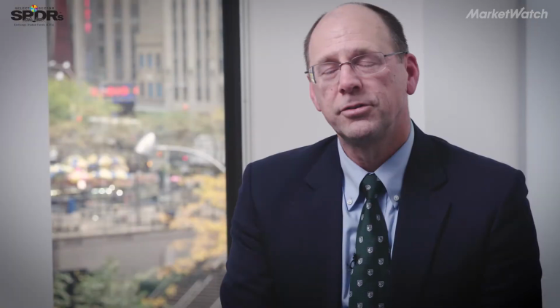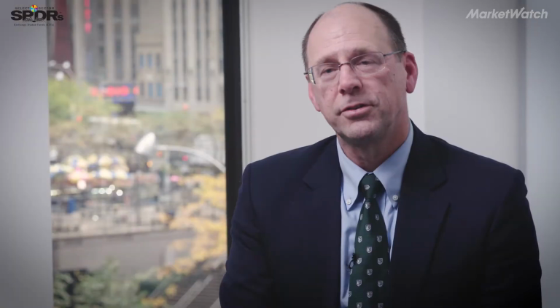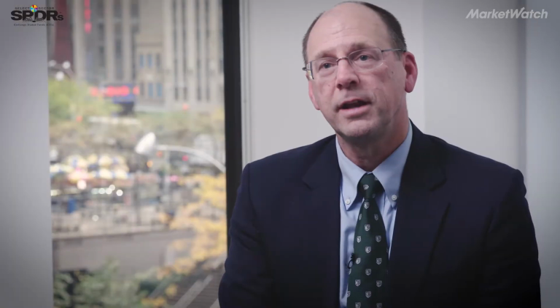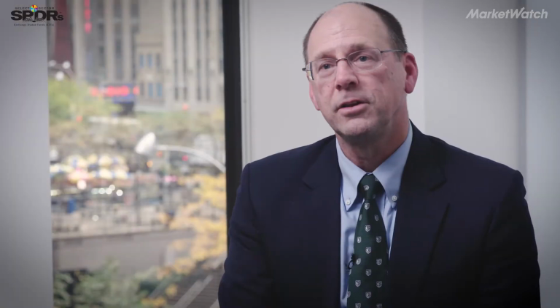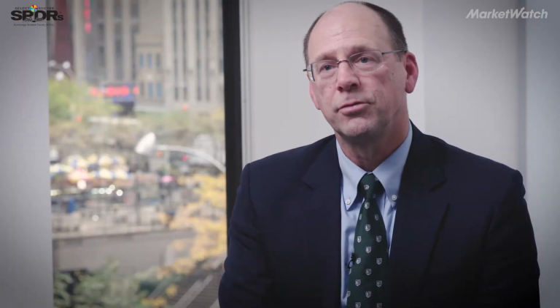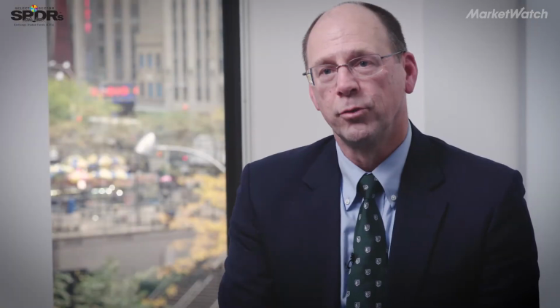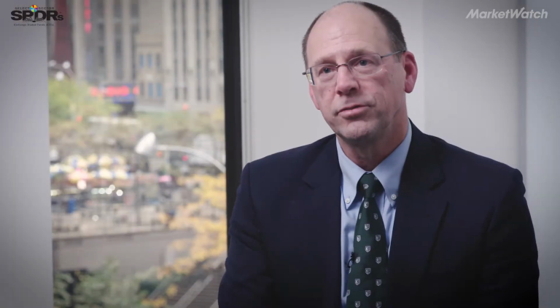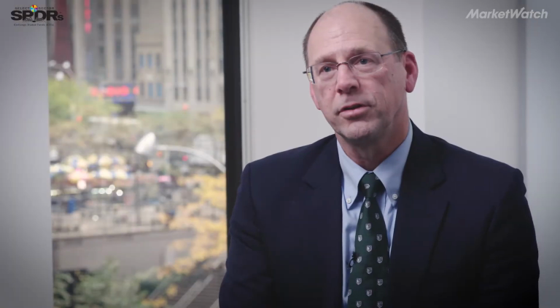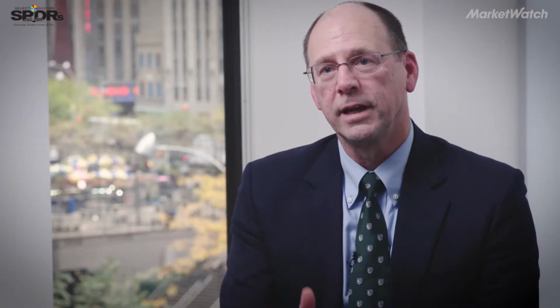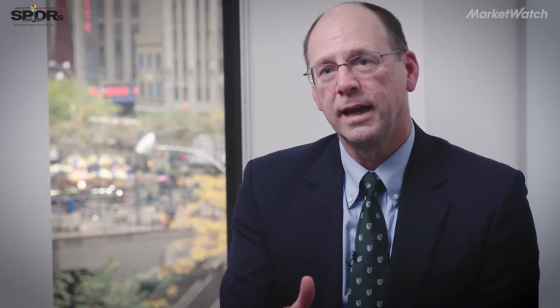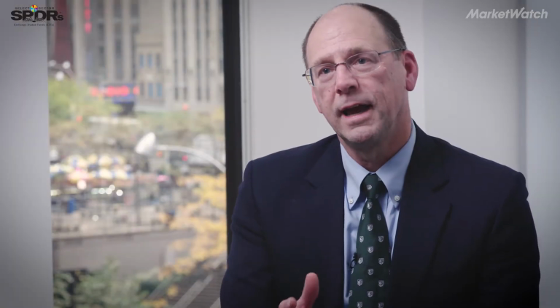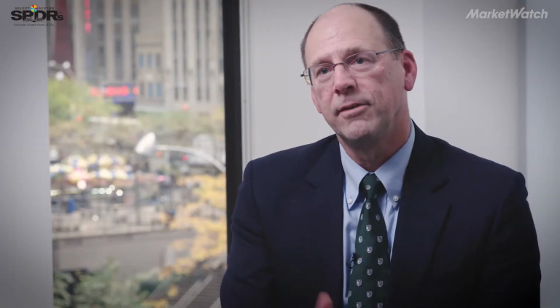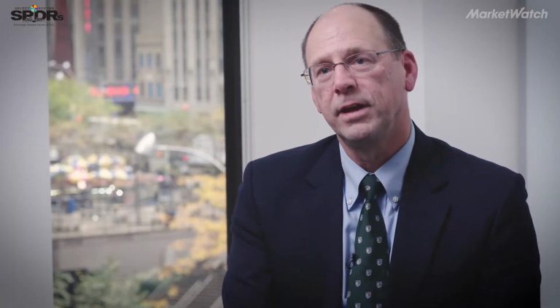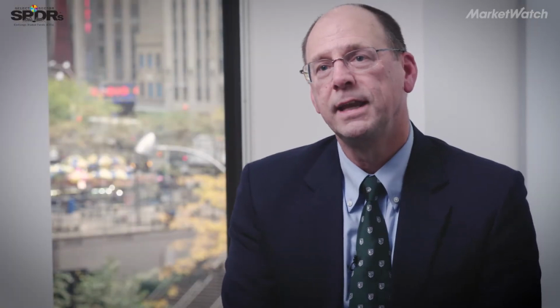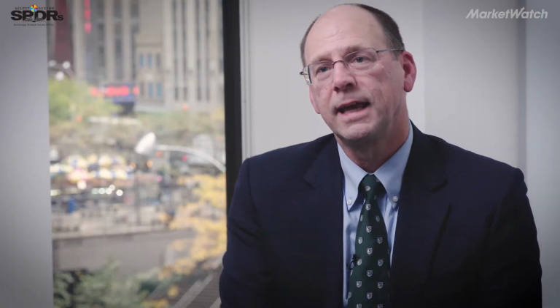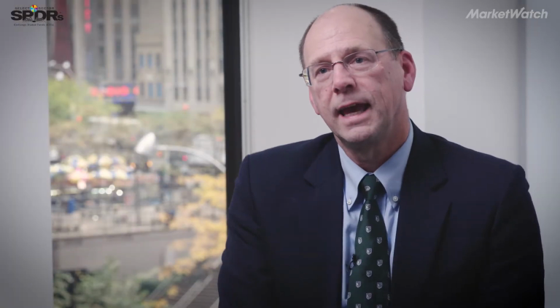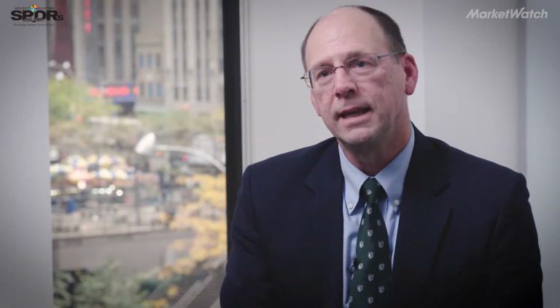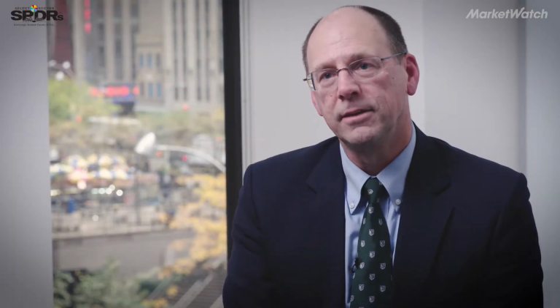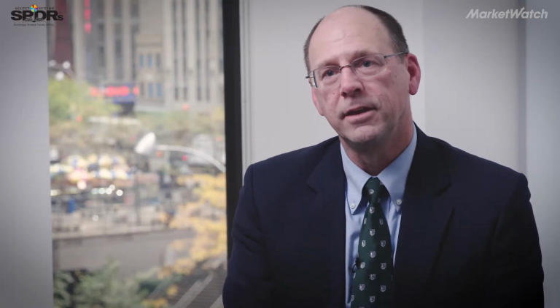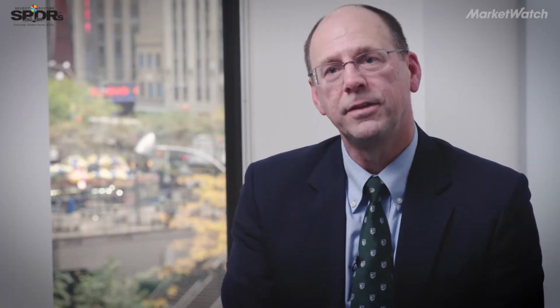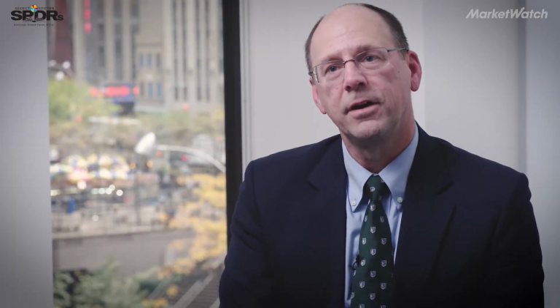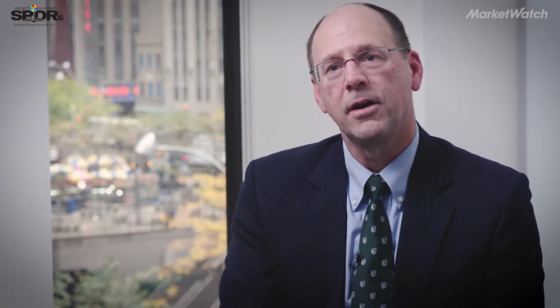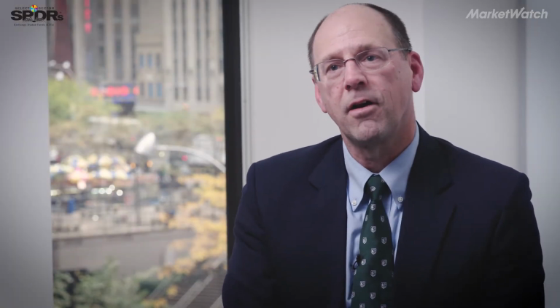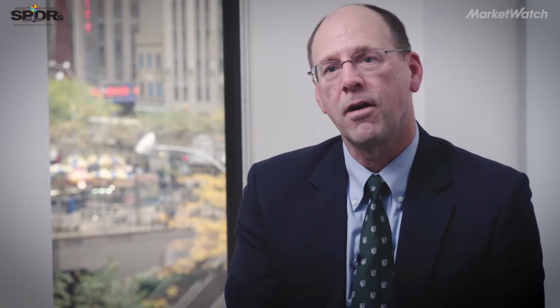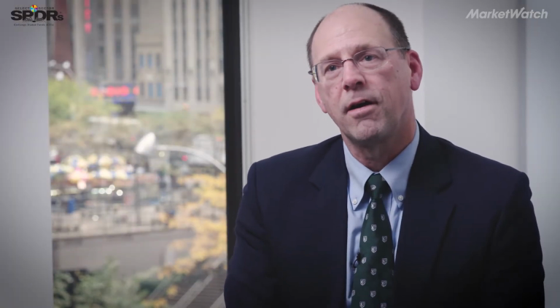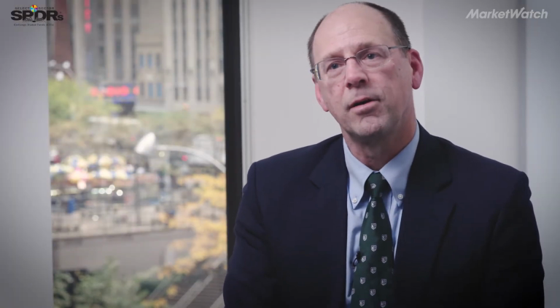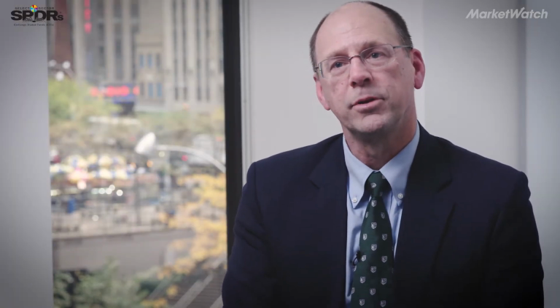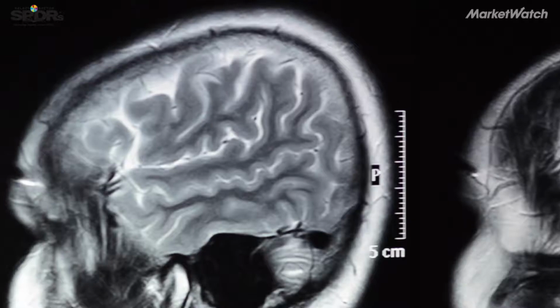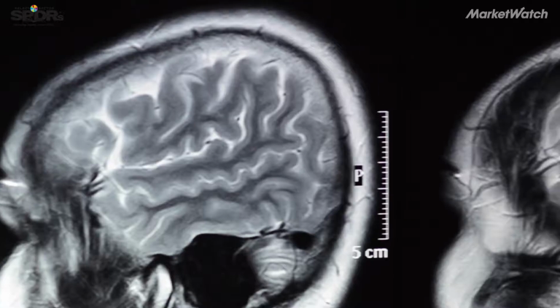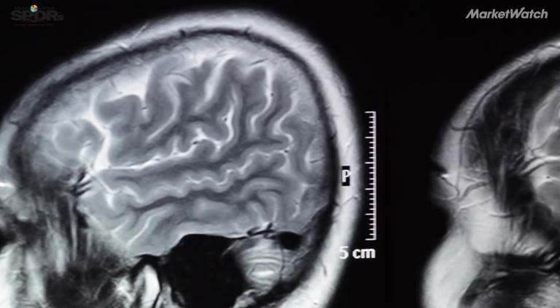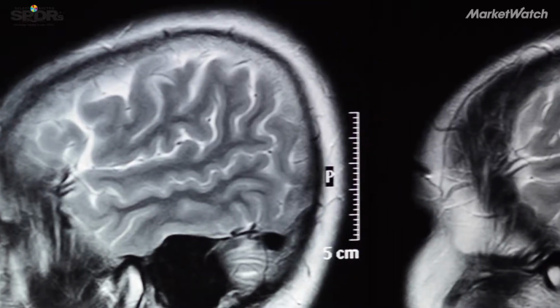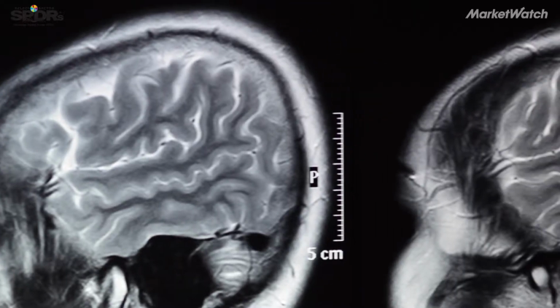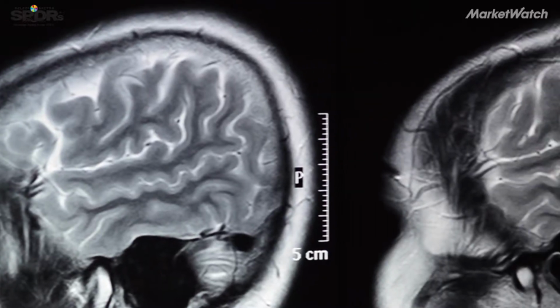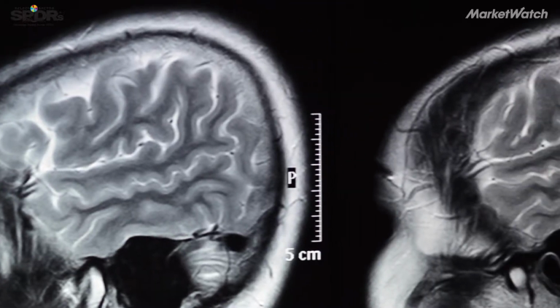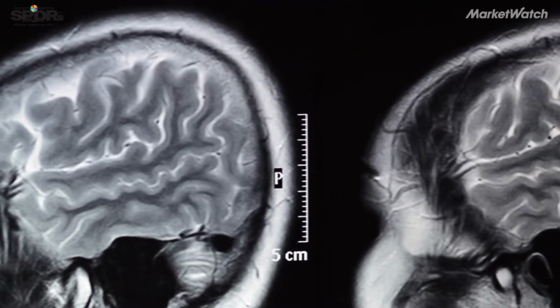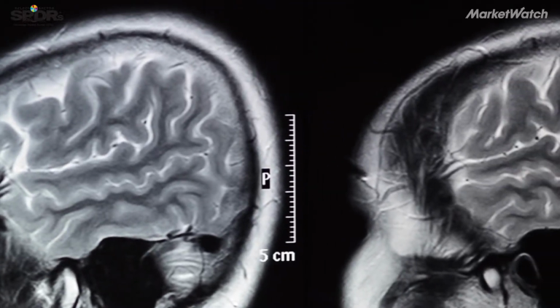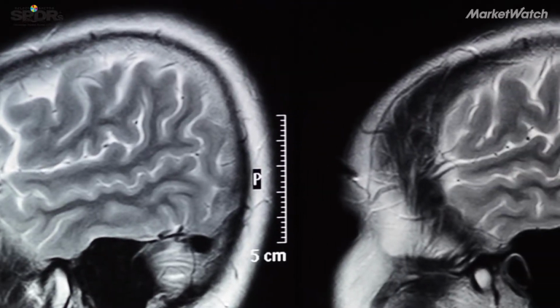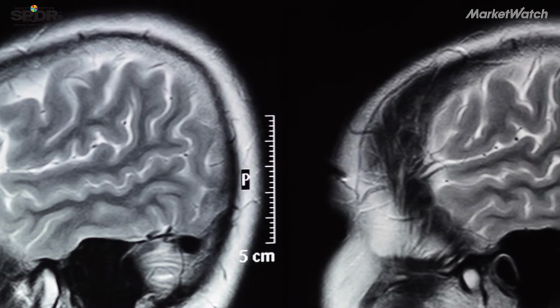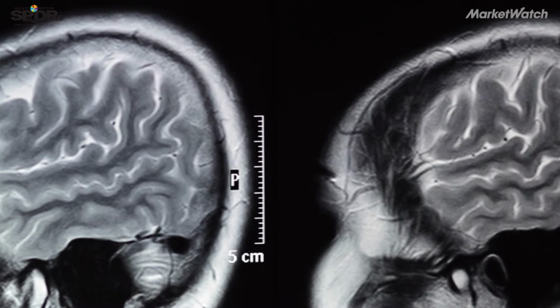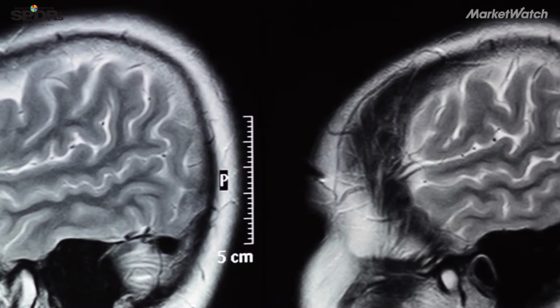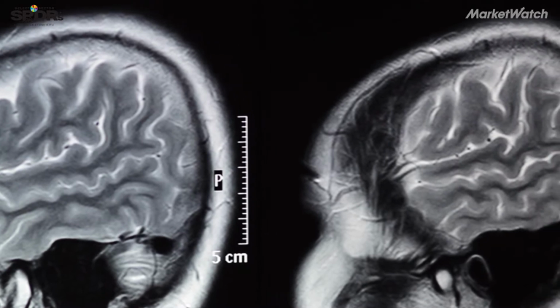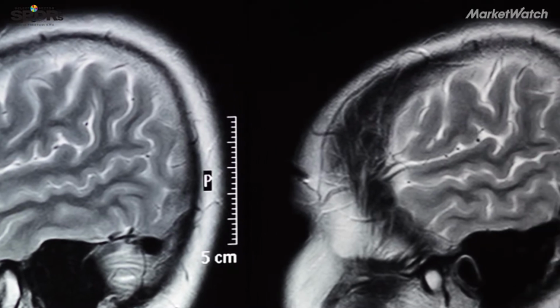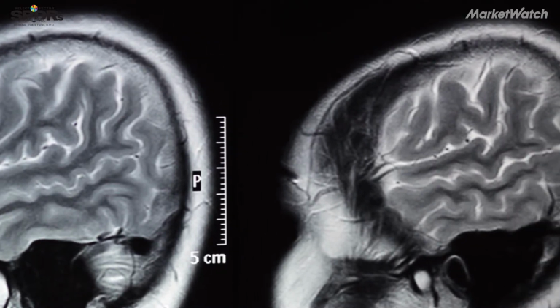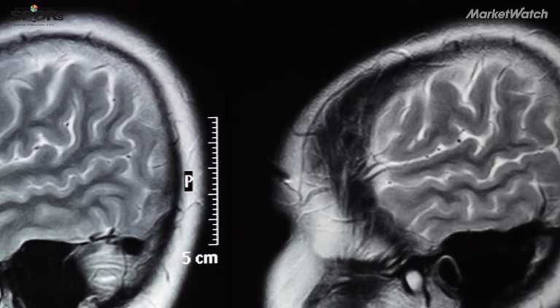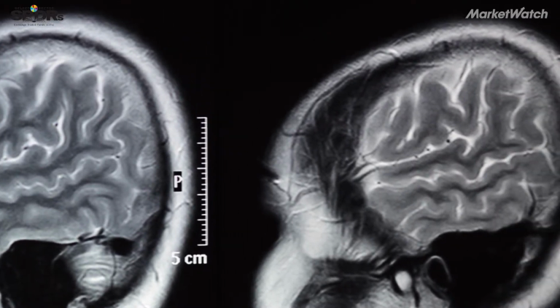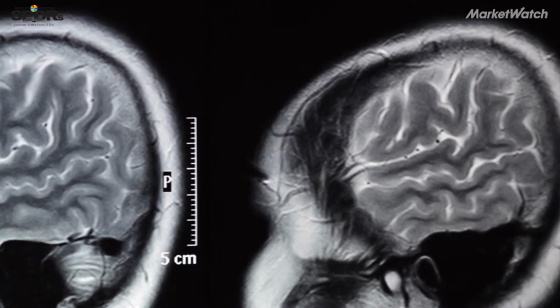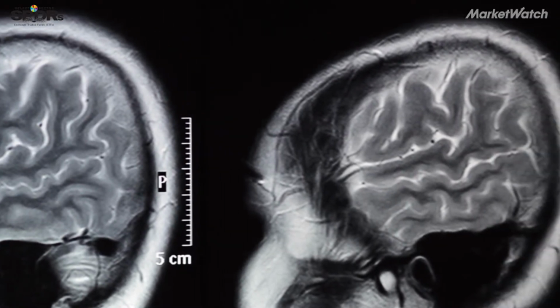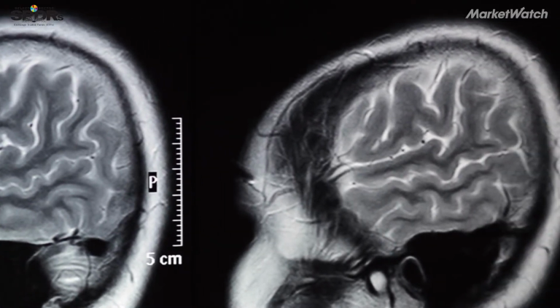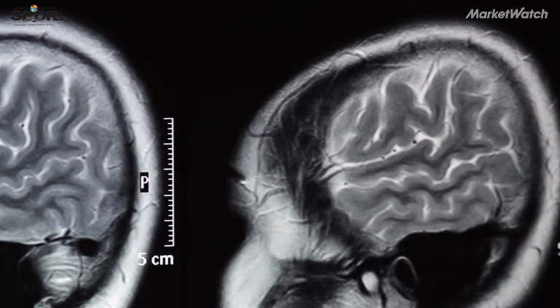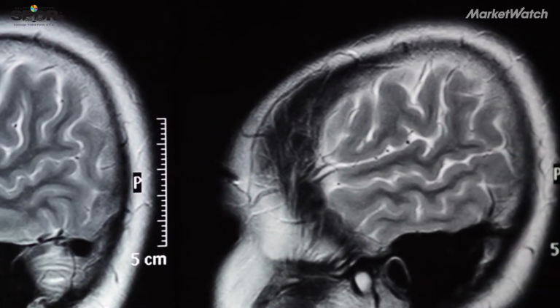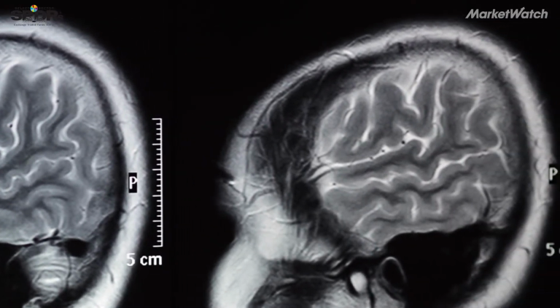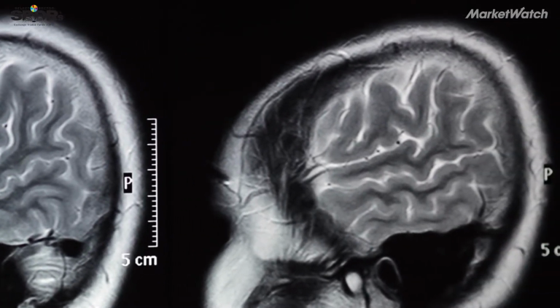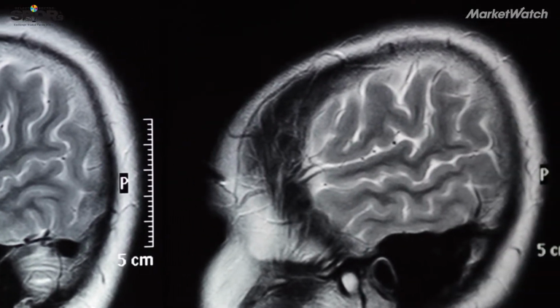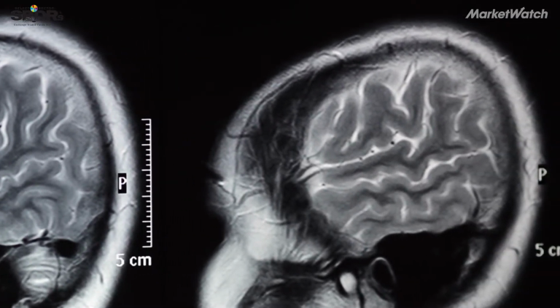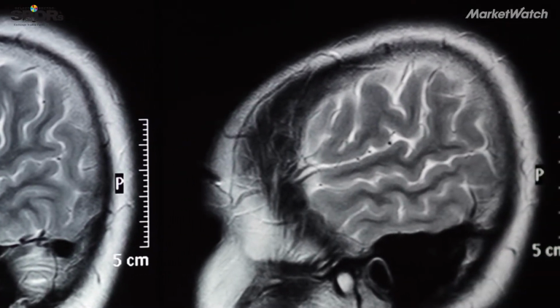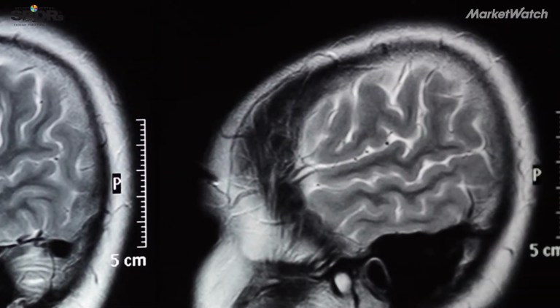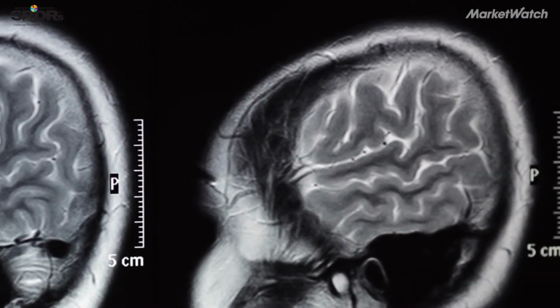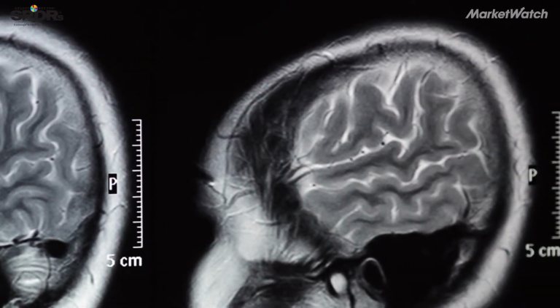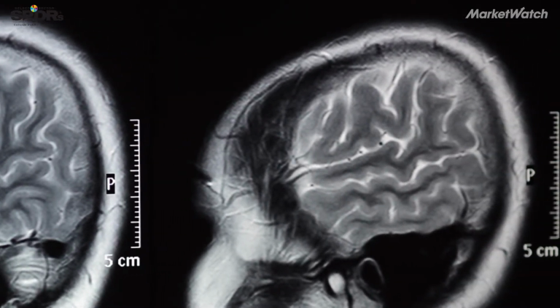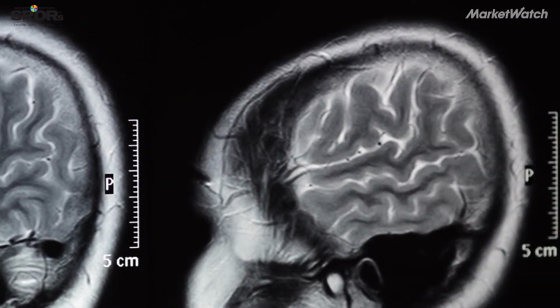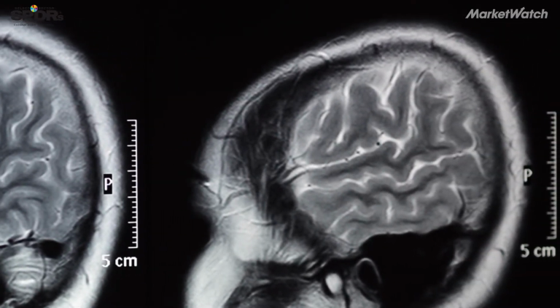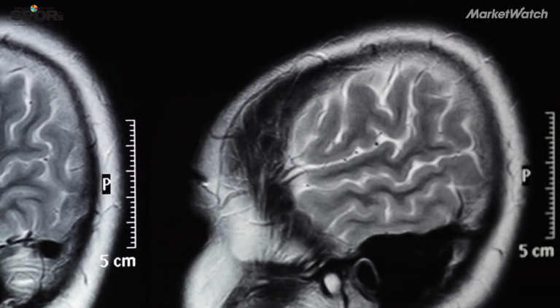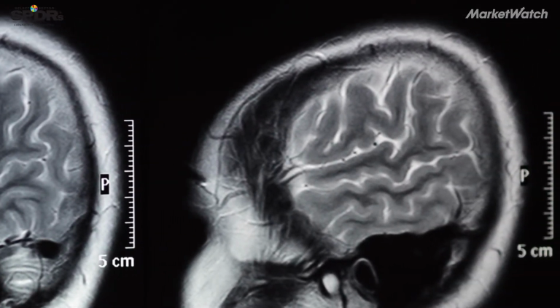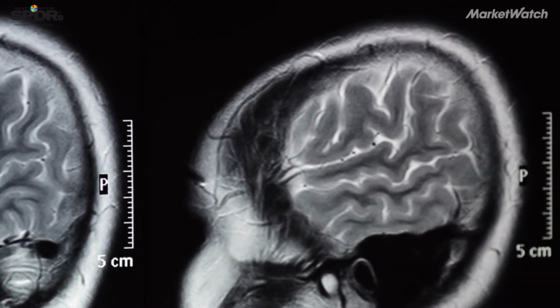A typical hard hit in football where helmets contact one another might be what they call 80 G's, or equal to 80 times the acceleration of gravity. Studies recently have indicated that there are between 2.5 and 3.2 million concussions each year.